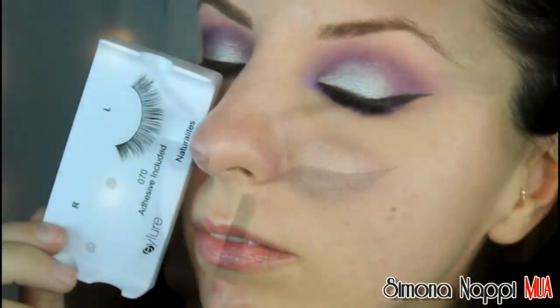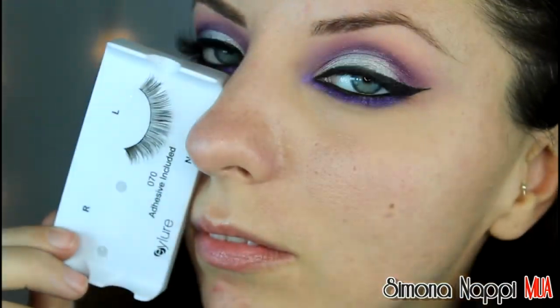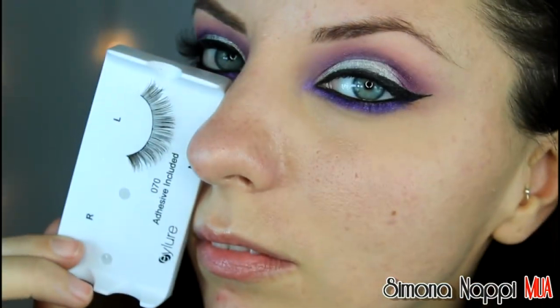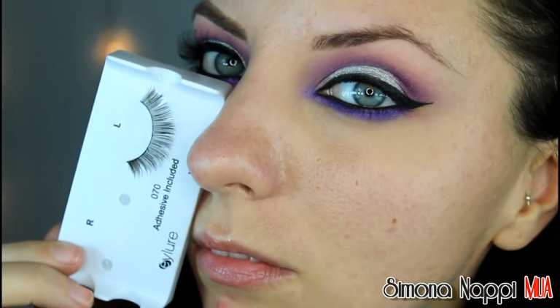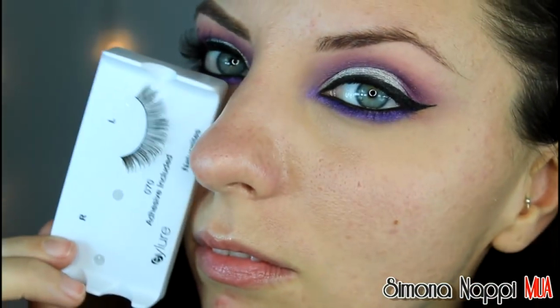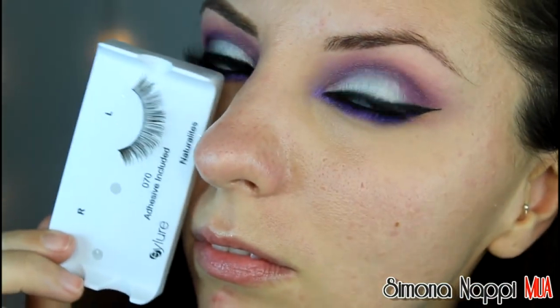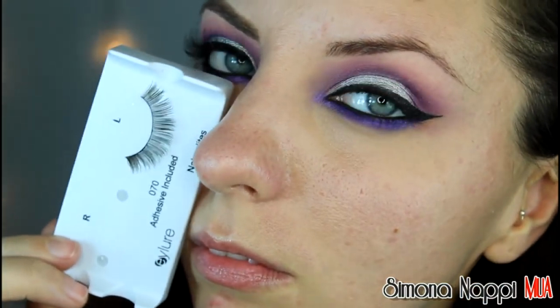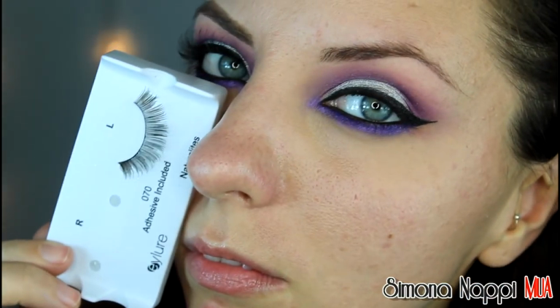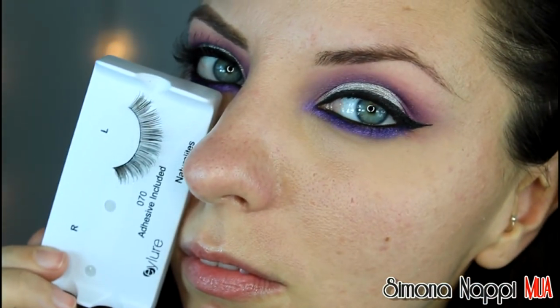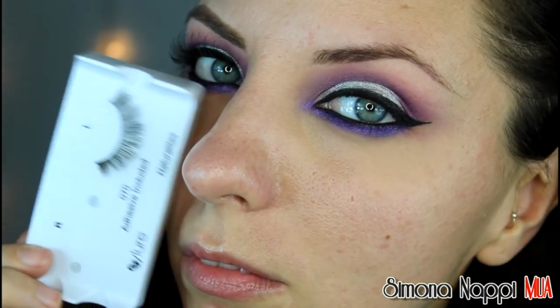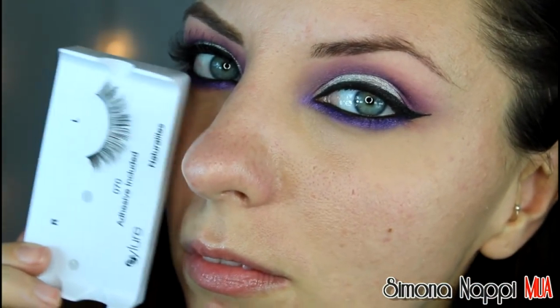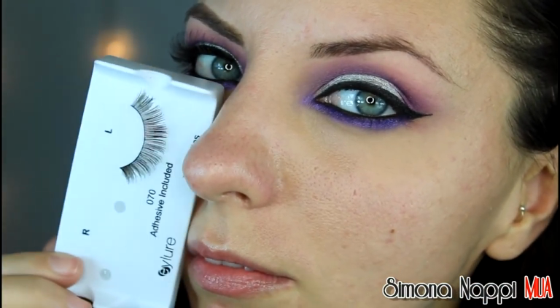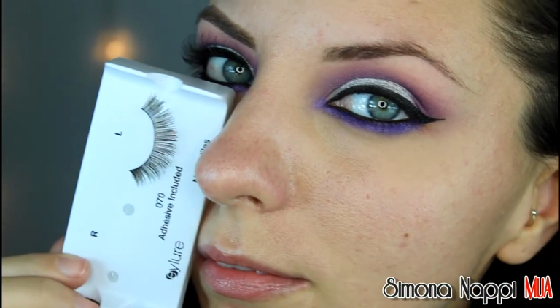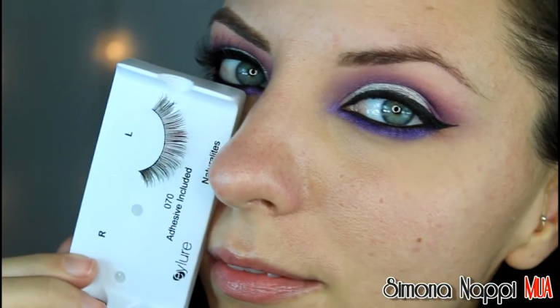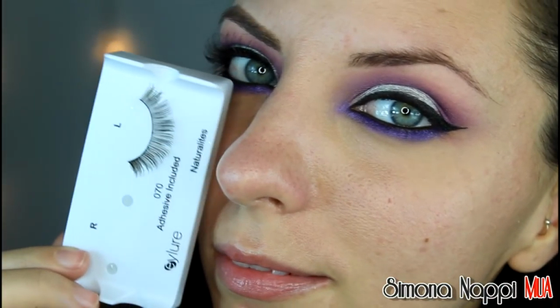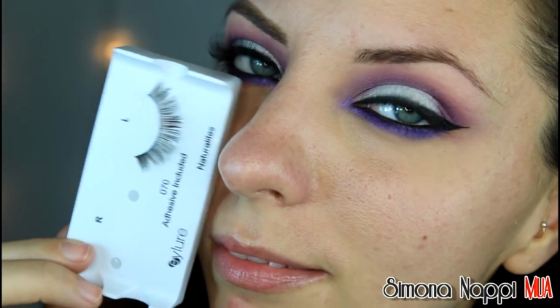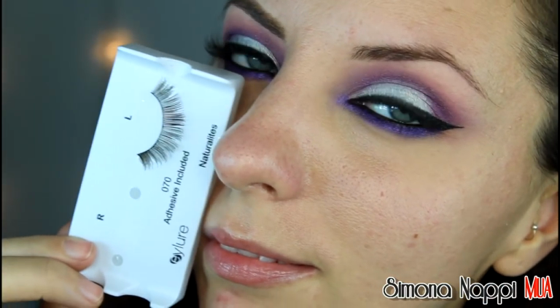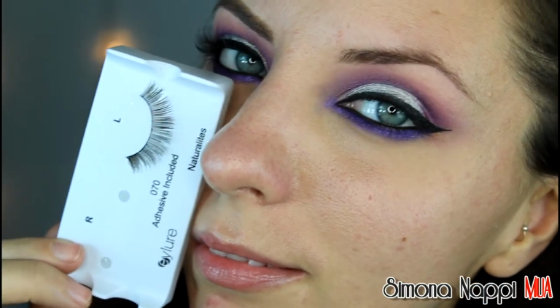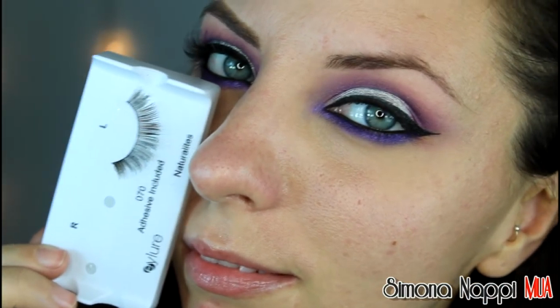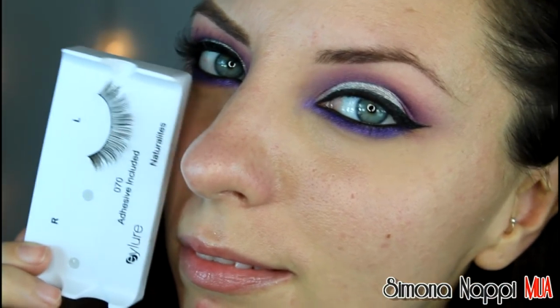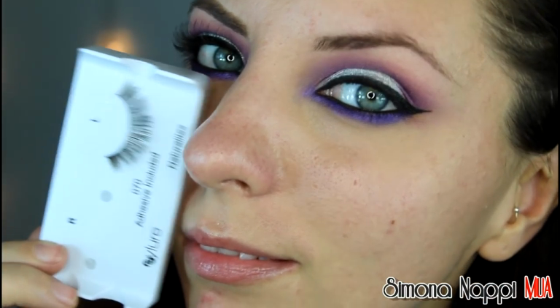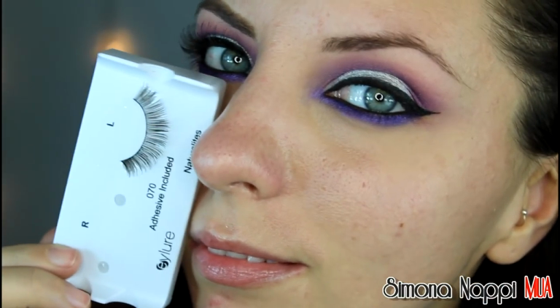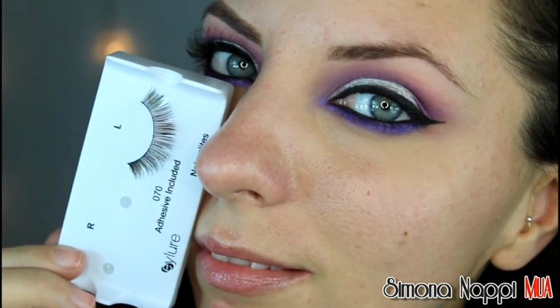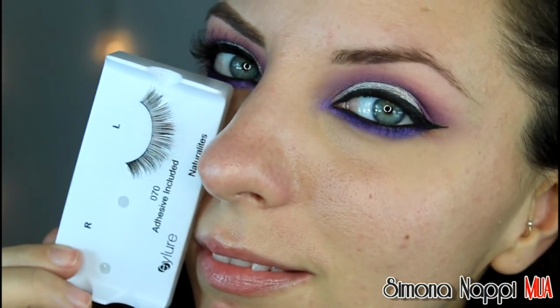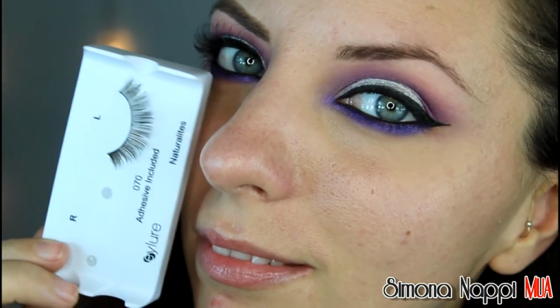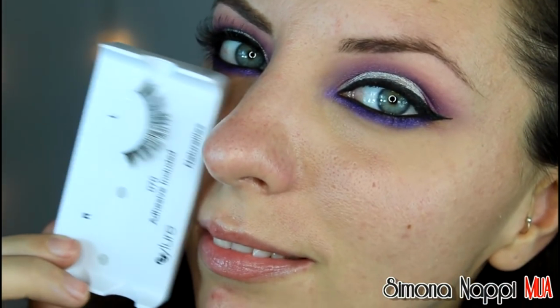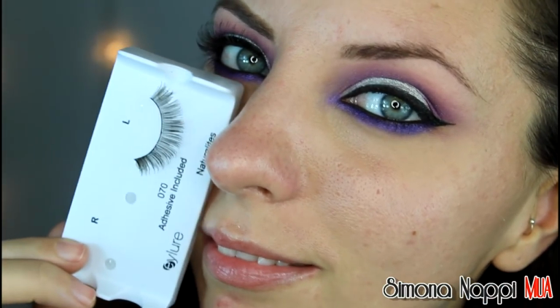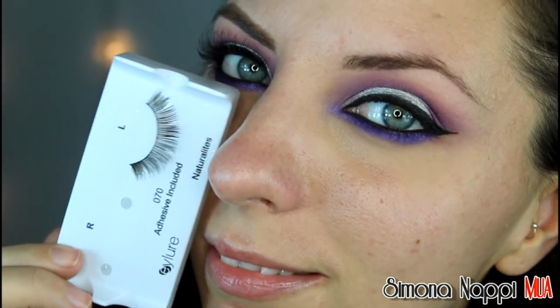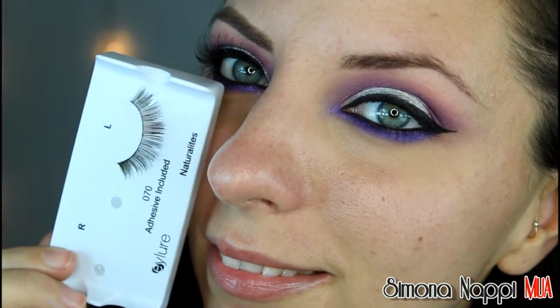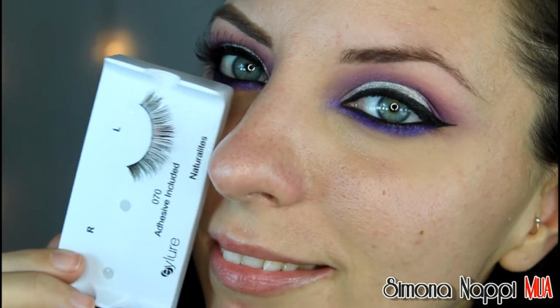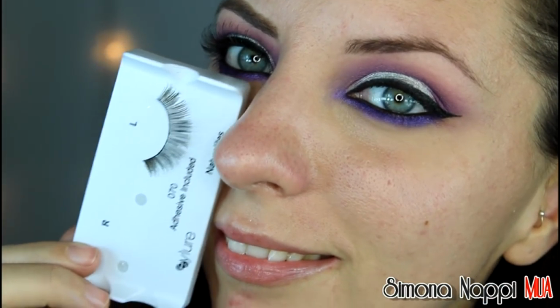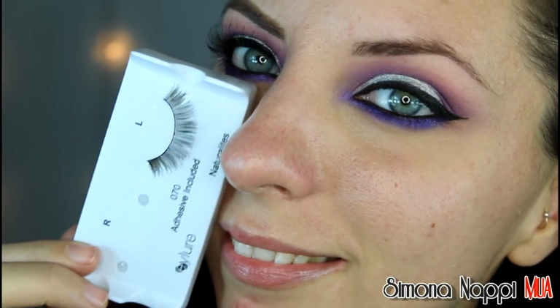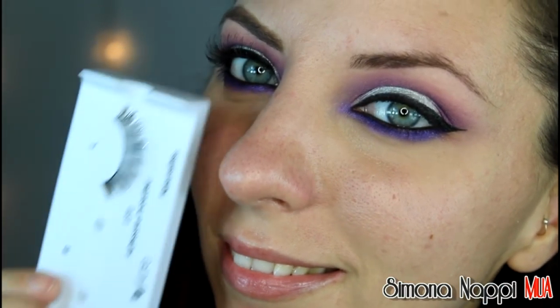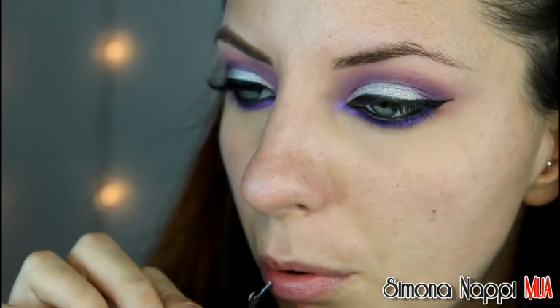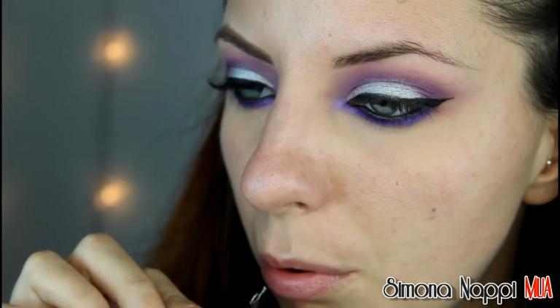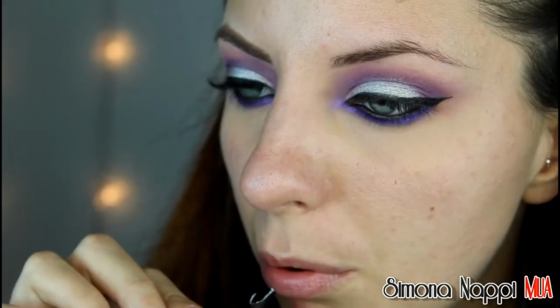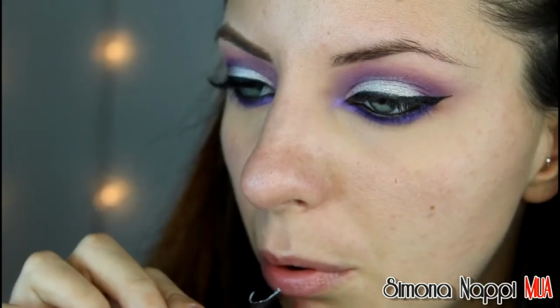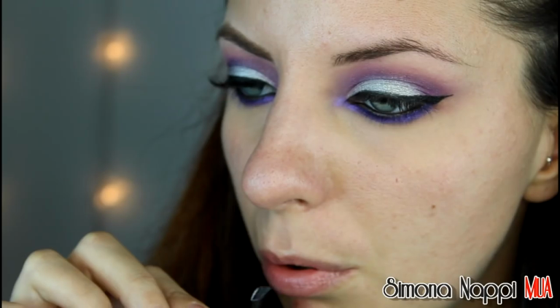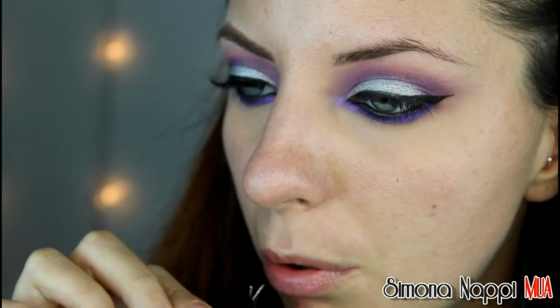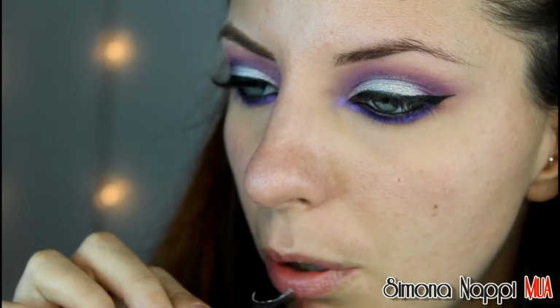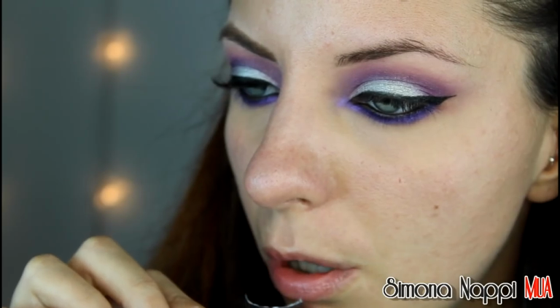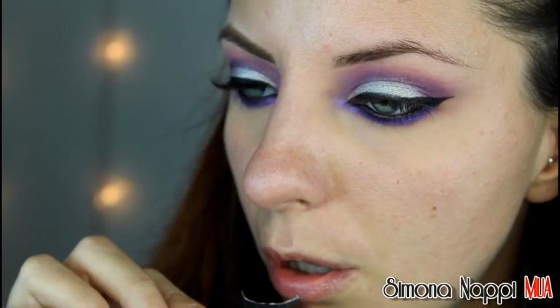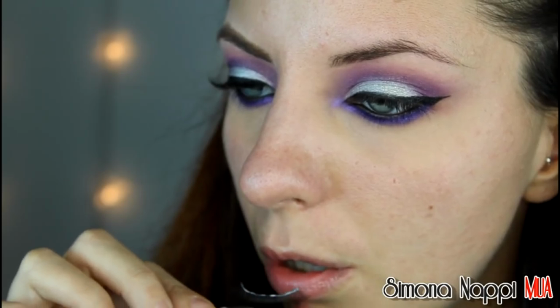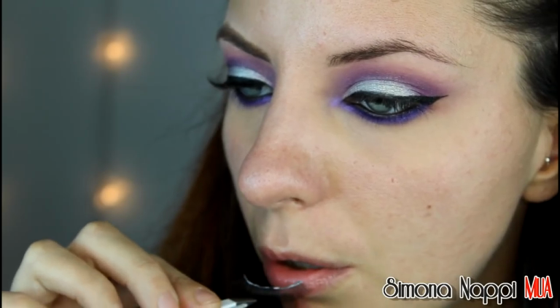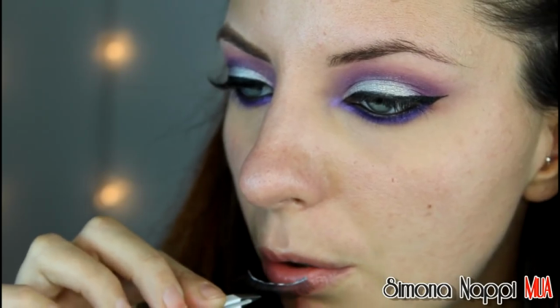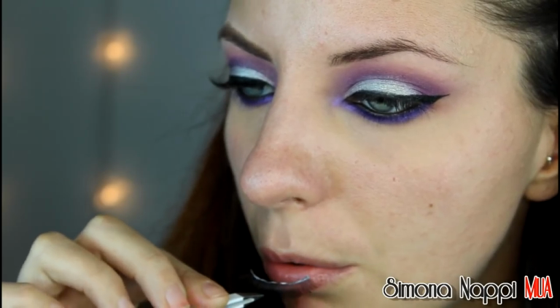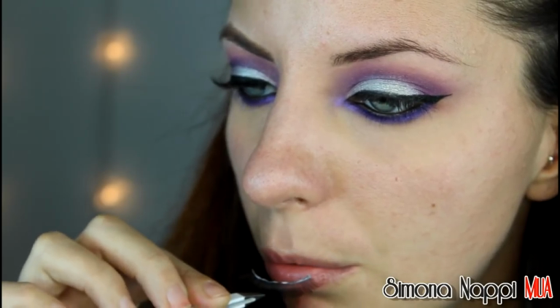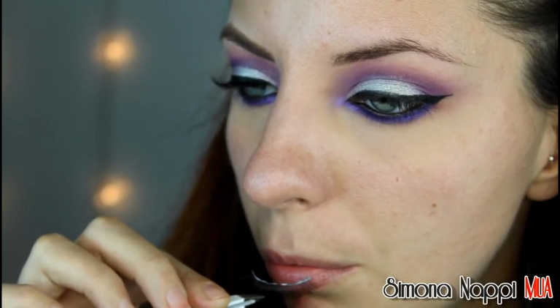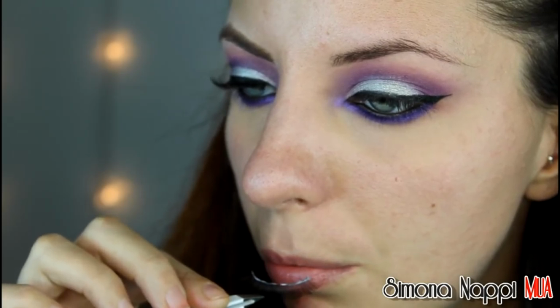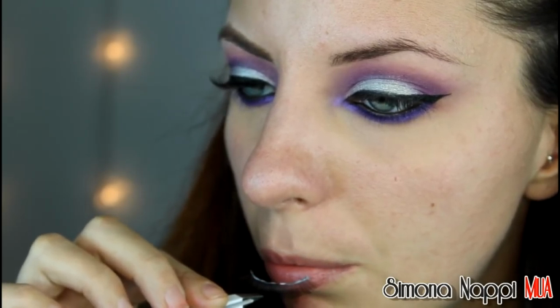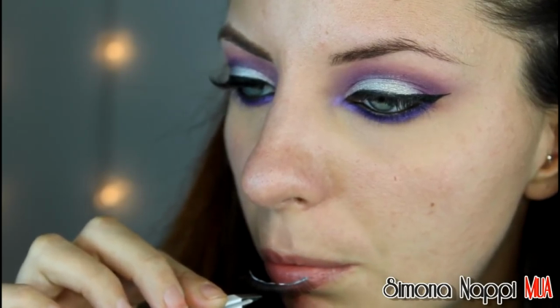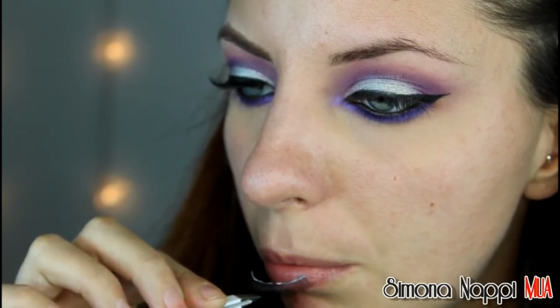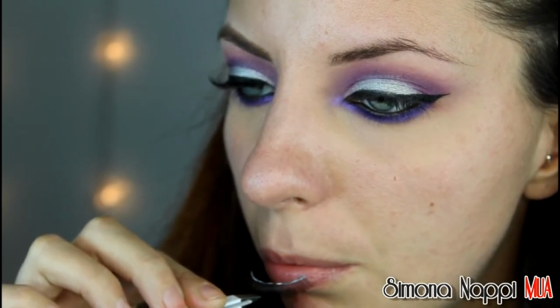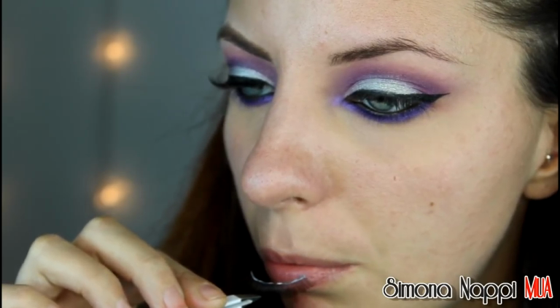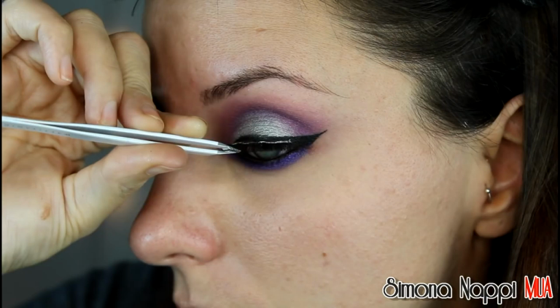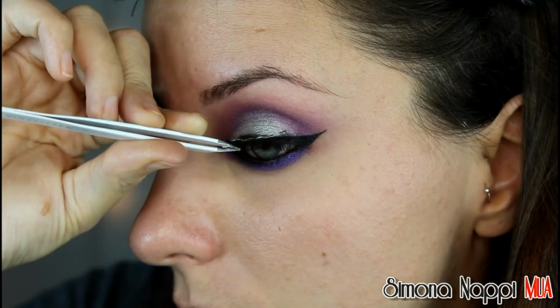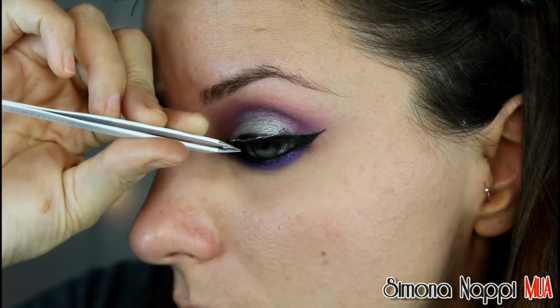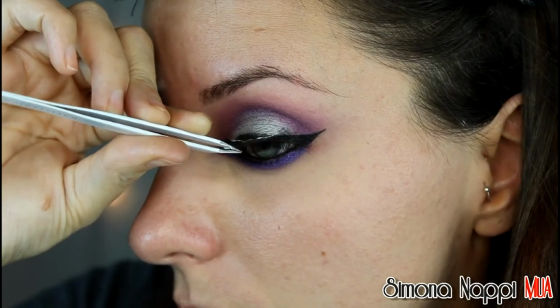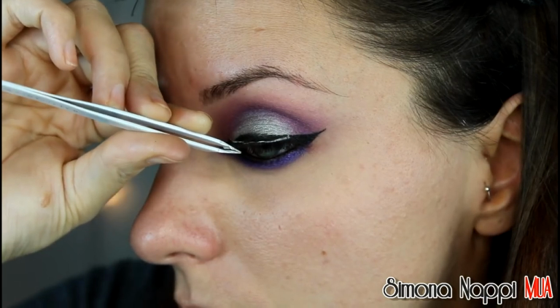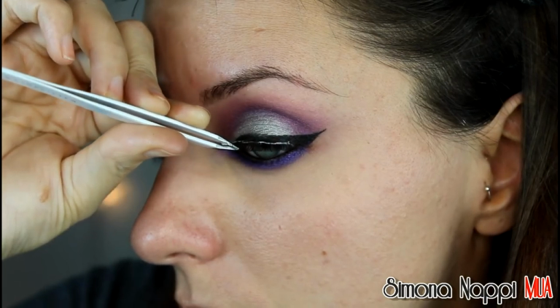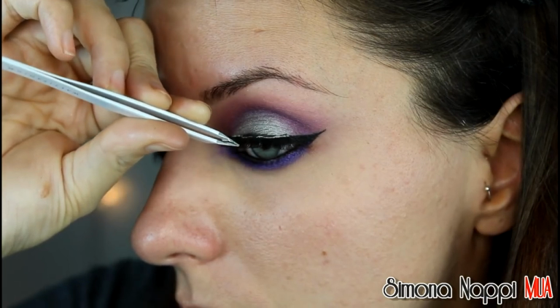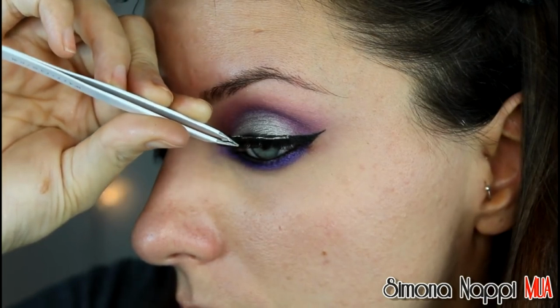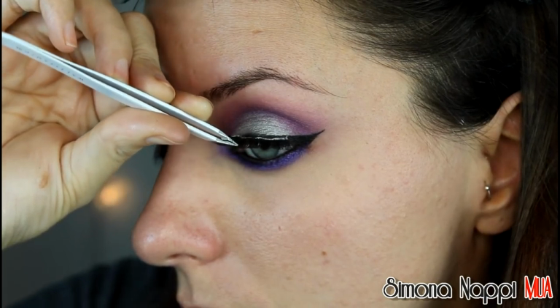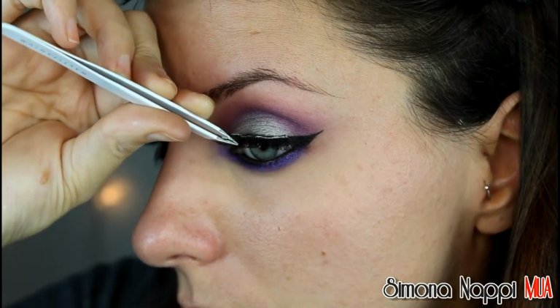Applico le ciglia finte, ridefinisco le sopracciglia ed infine applico un pizzico di mascara.